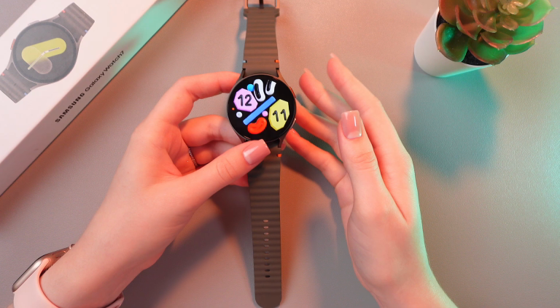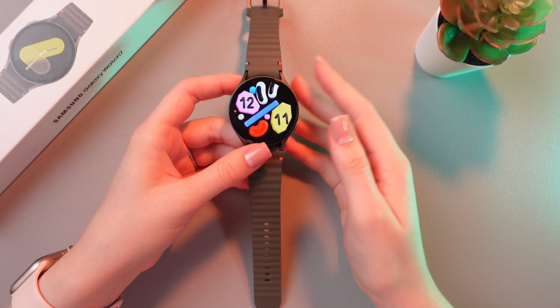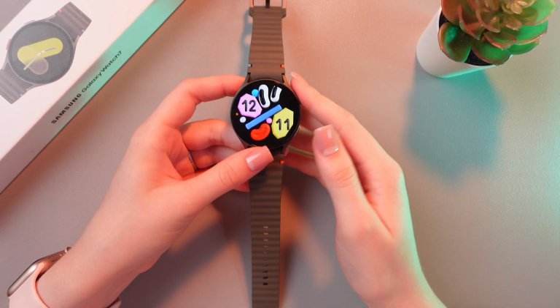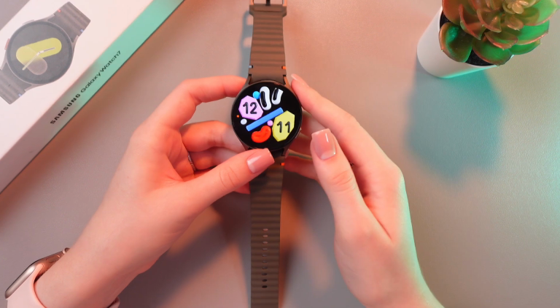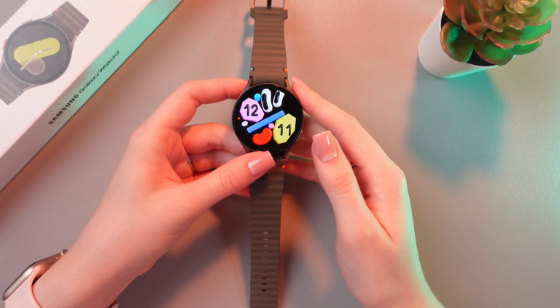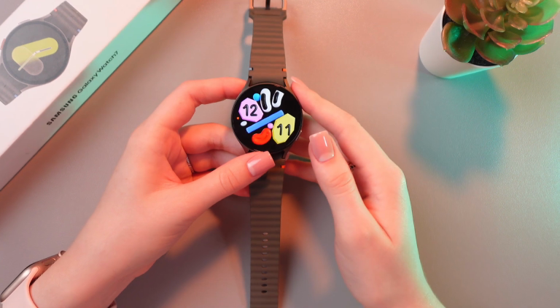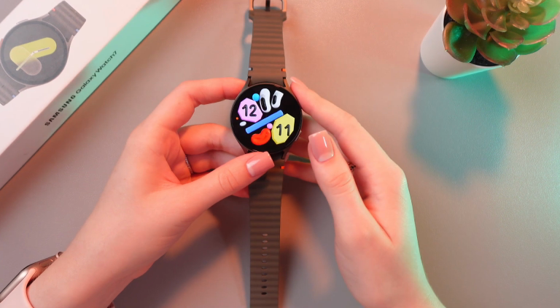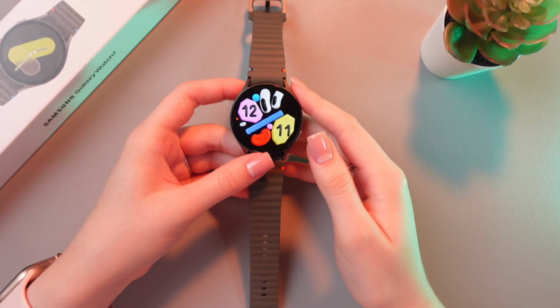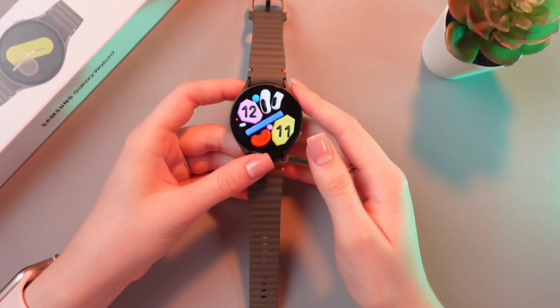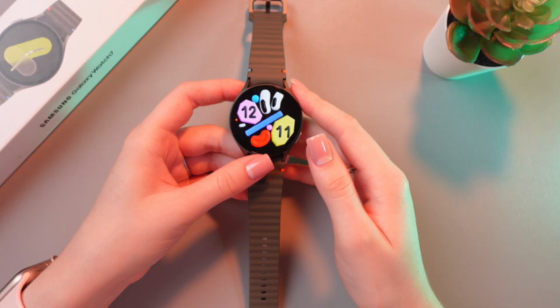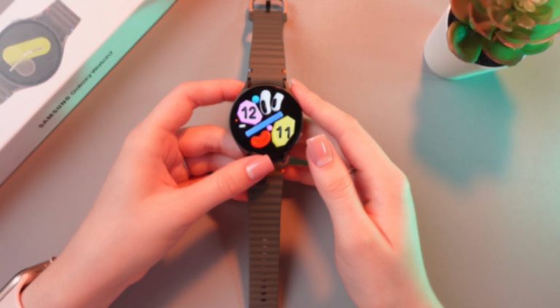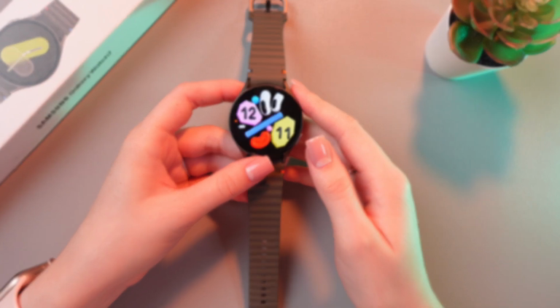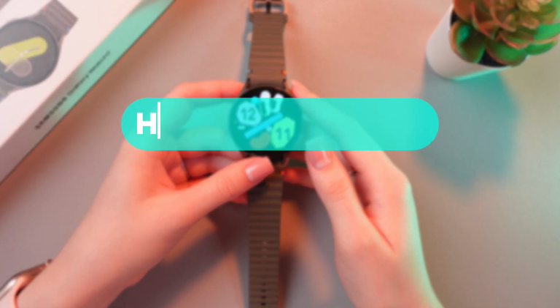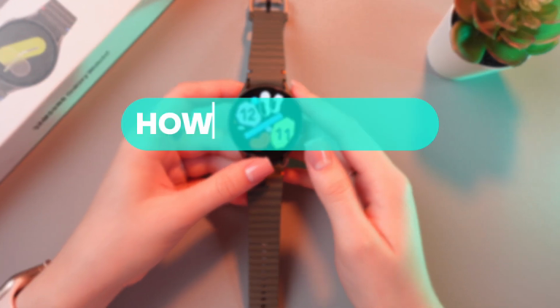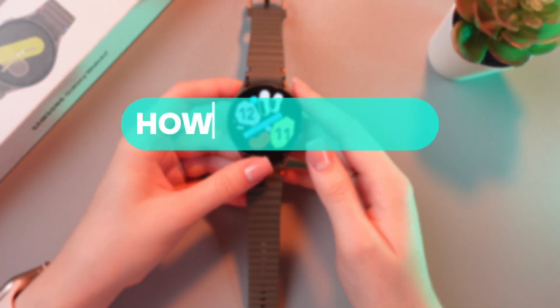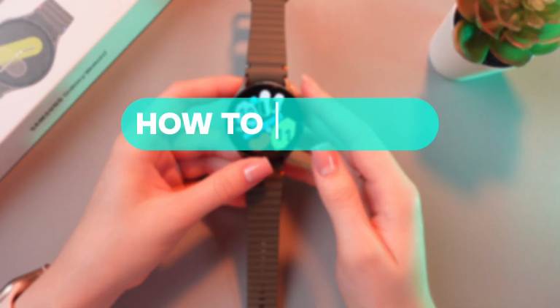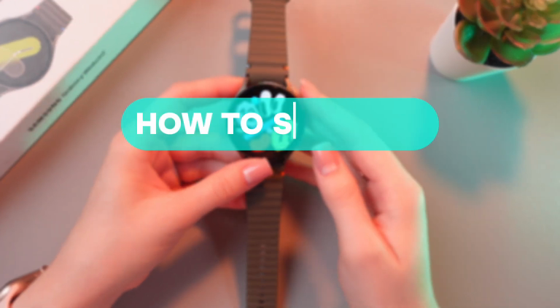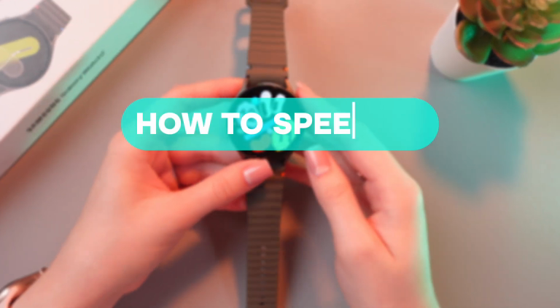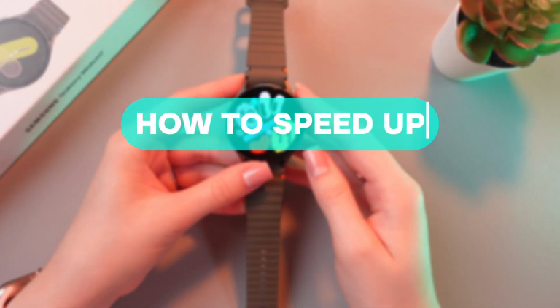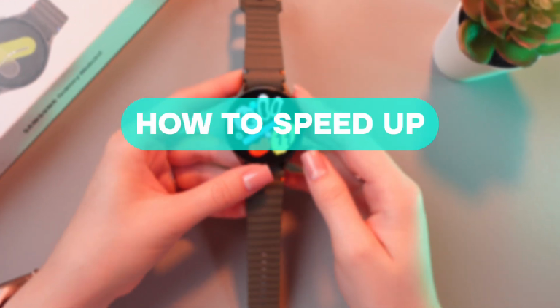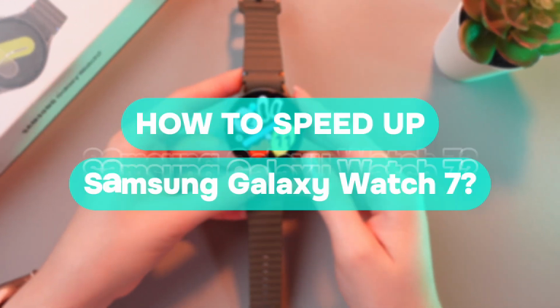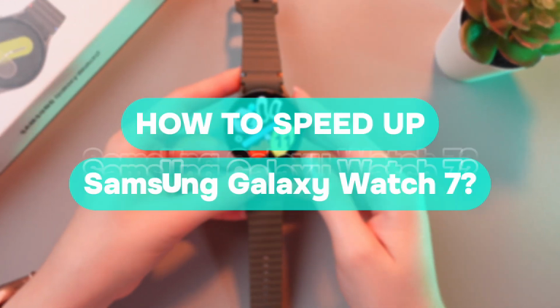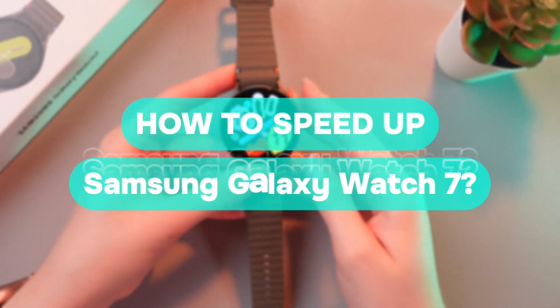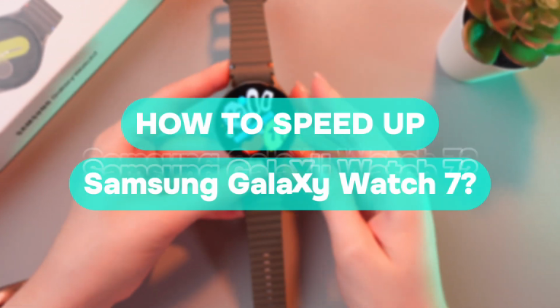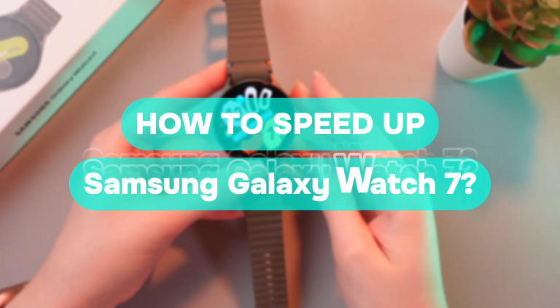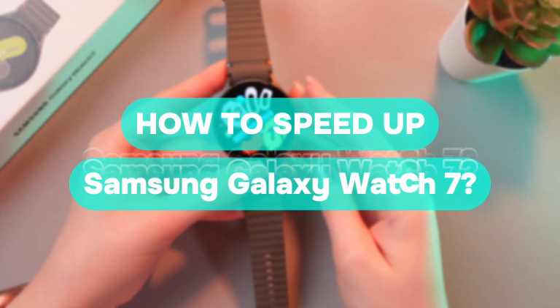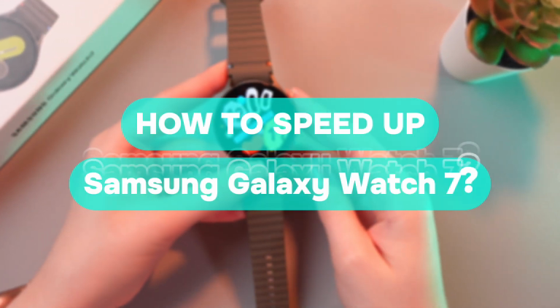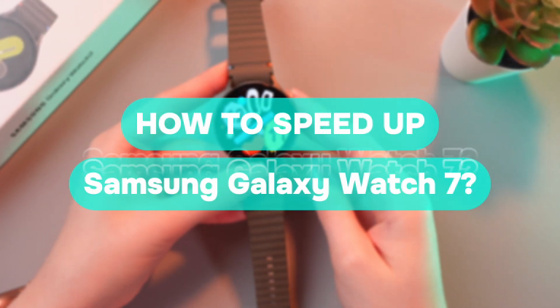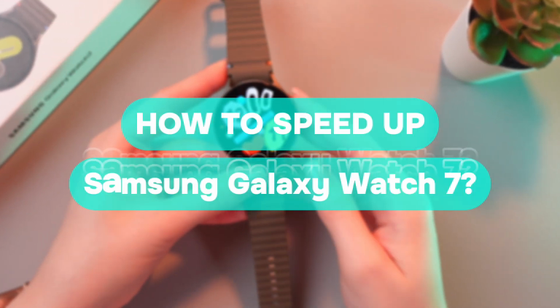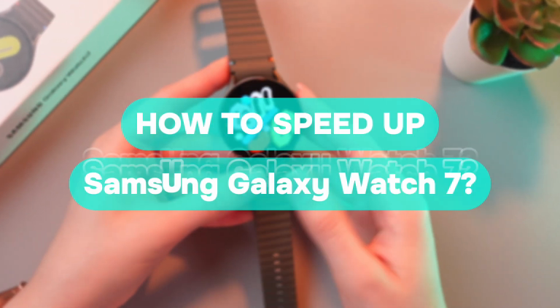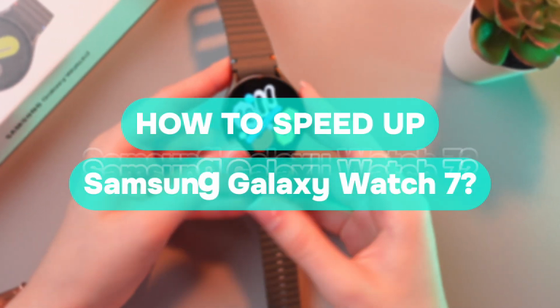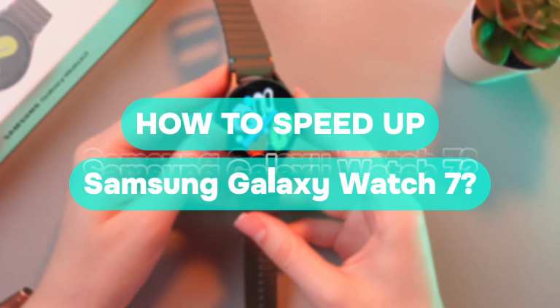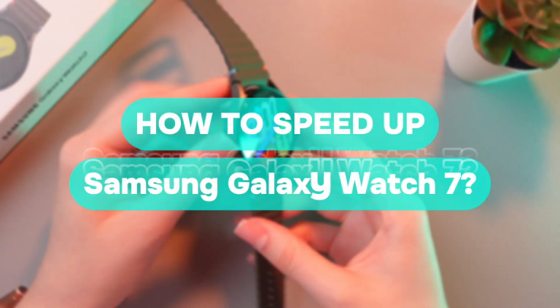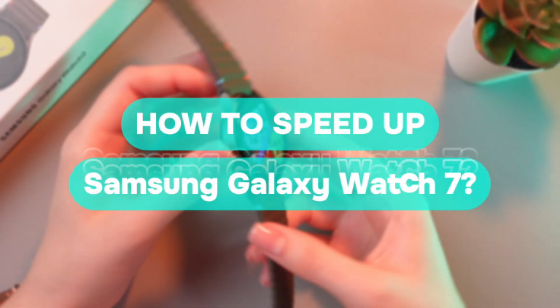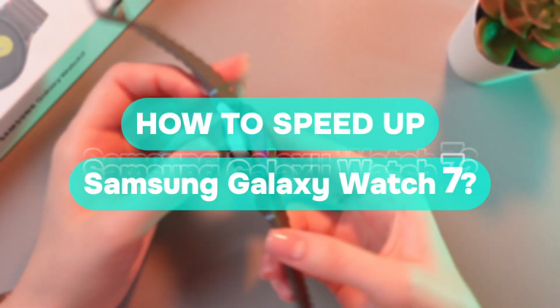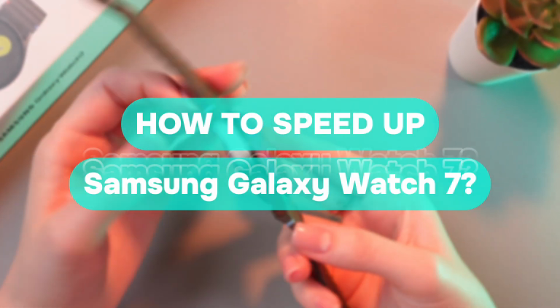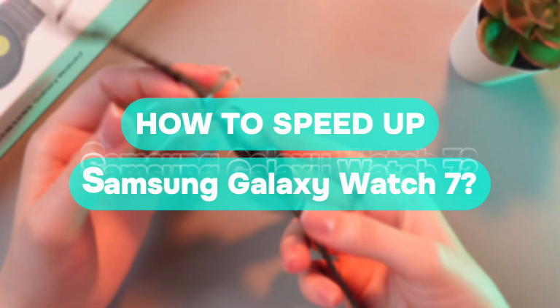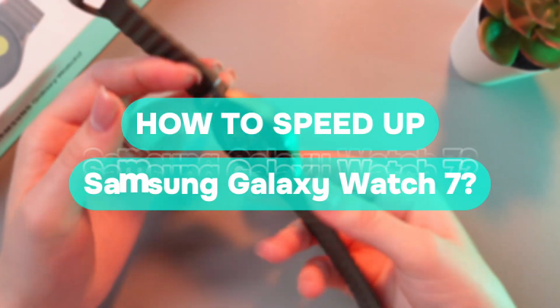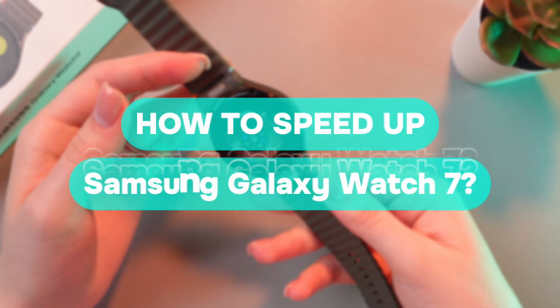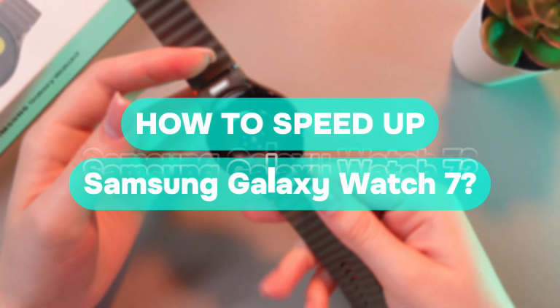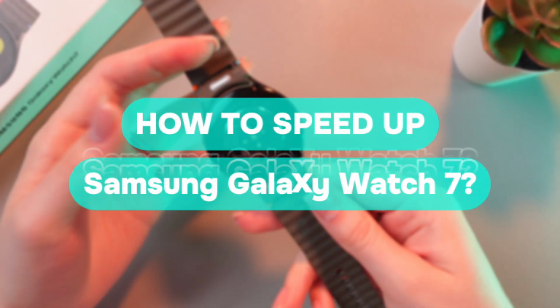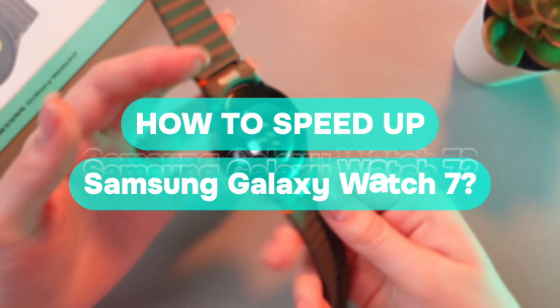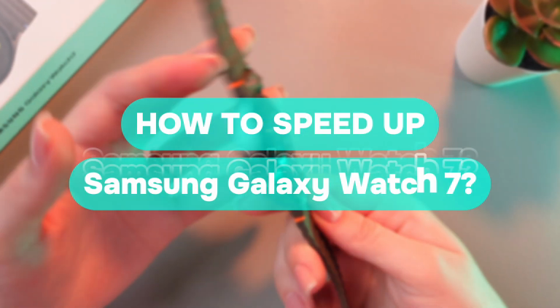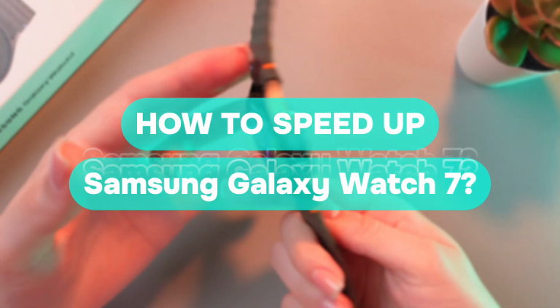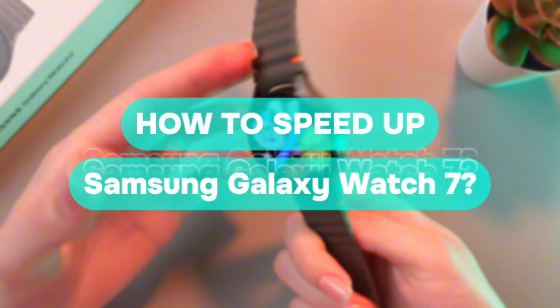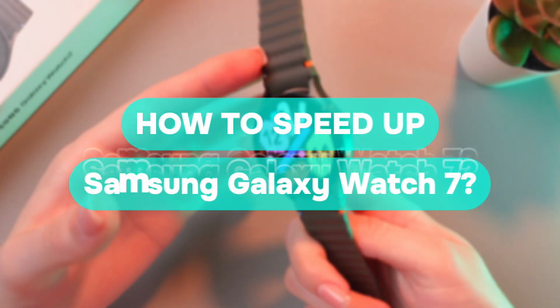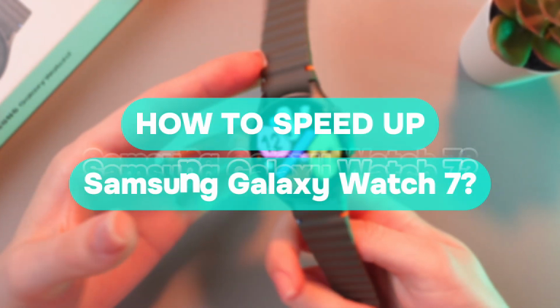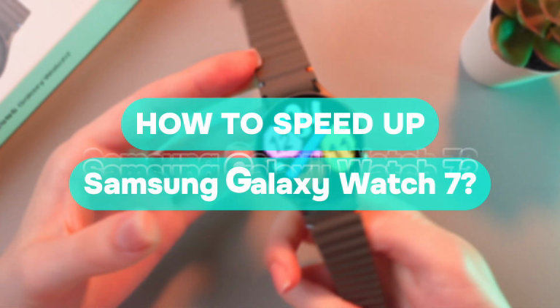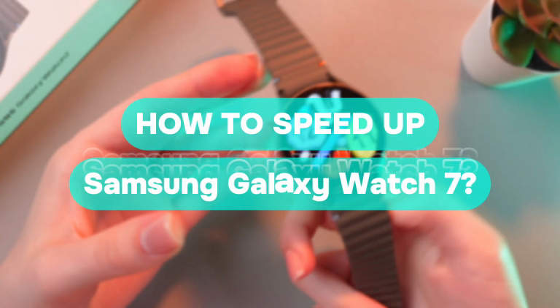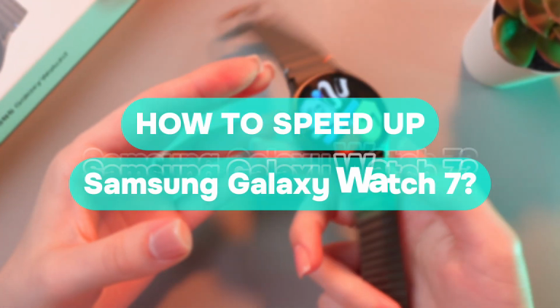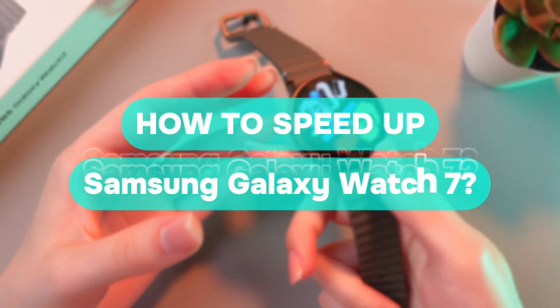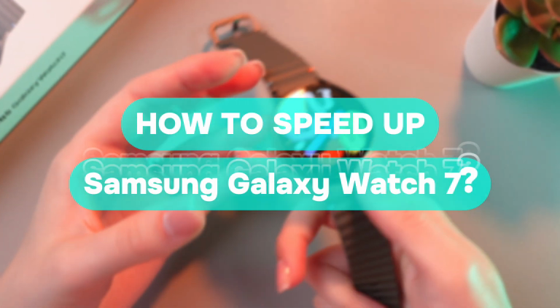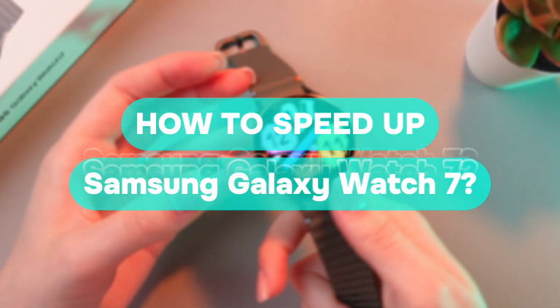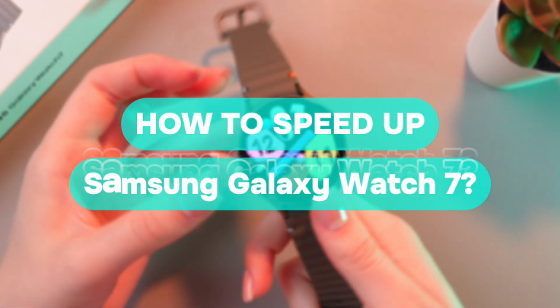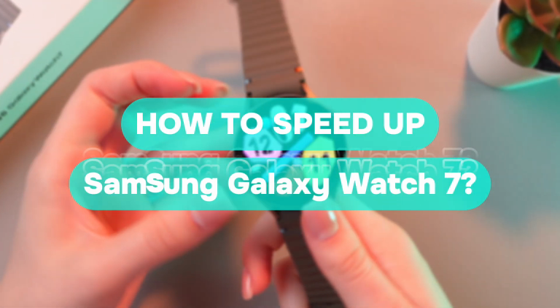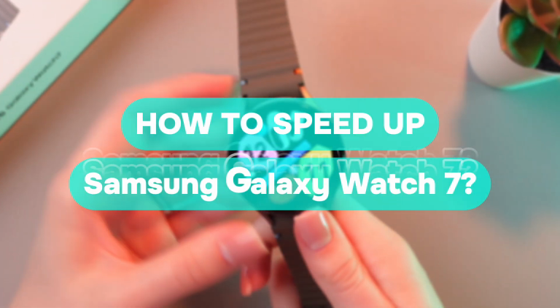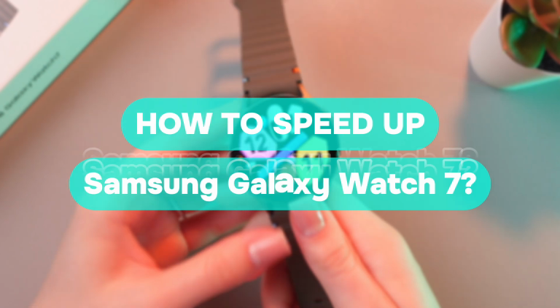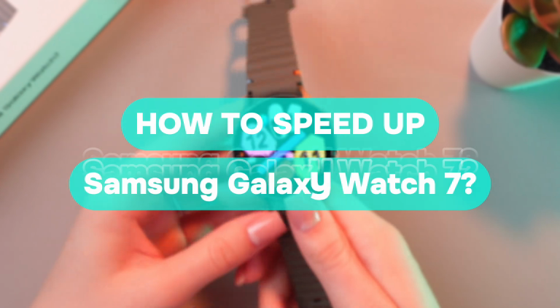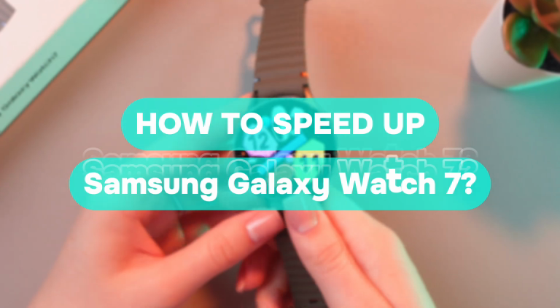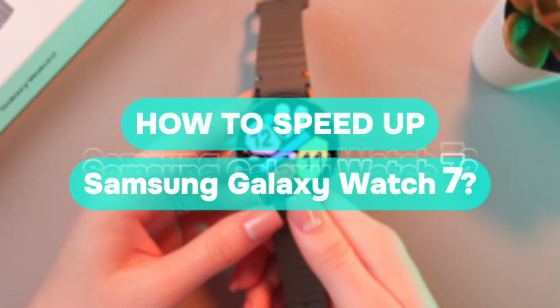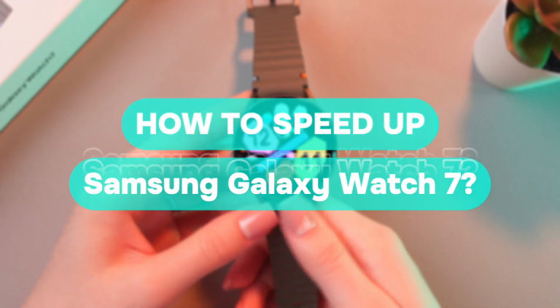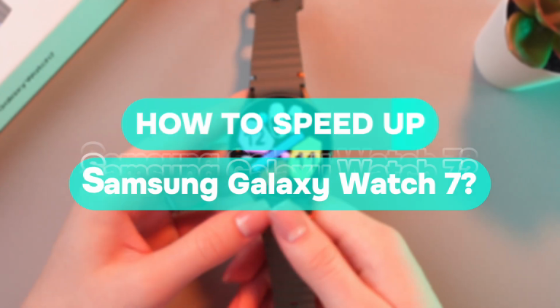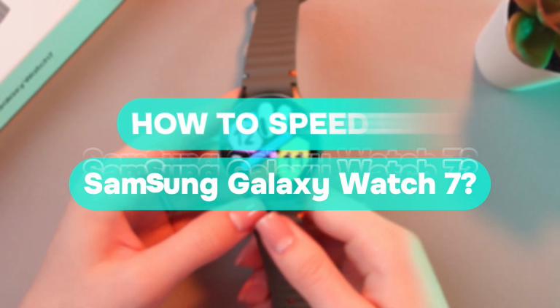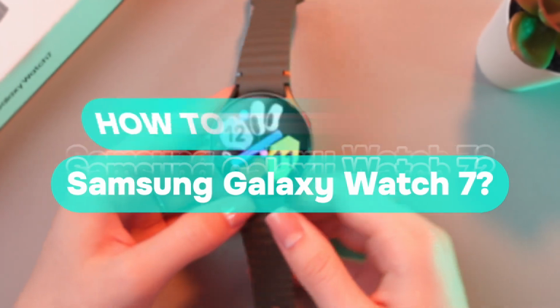Hey guys, and in this video I'll show you how to speed up your Samsung Galaxy Watch 7. Let's get started.